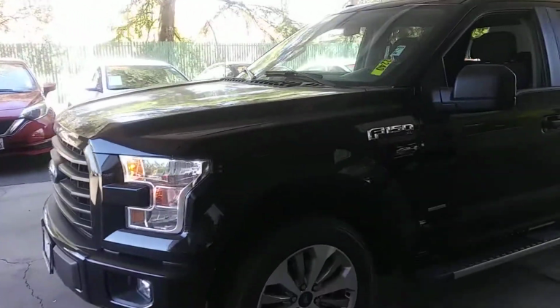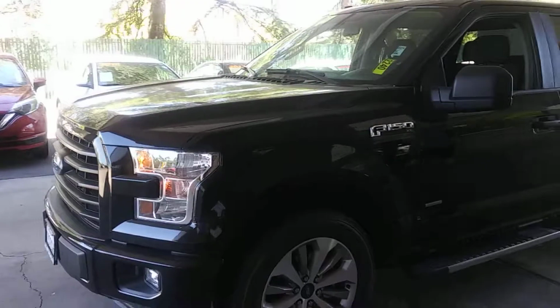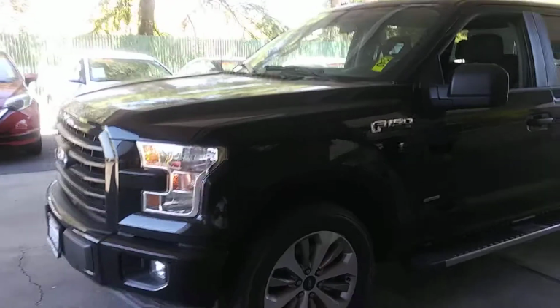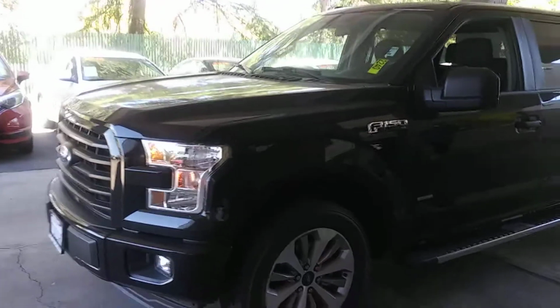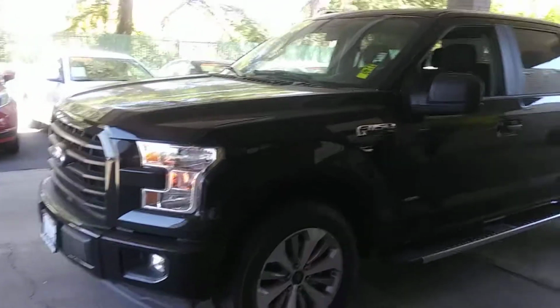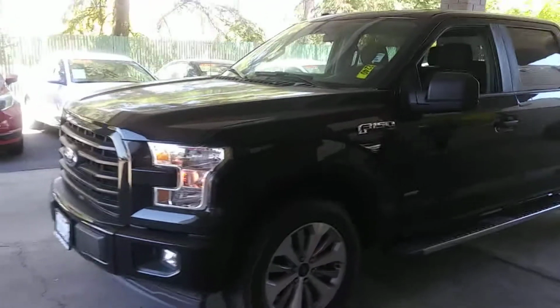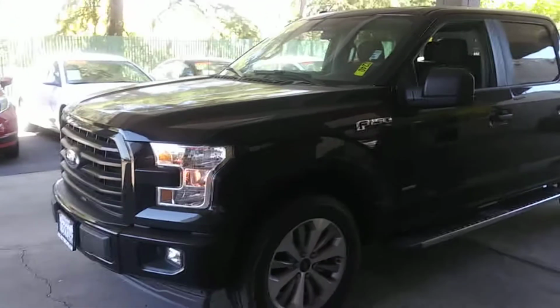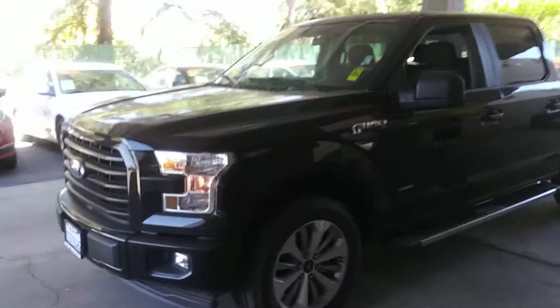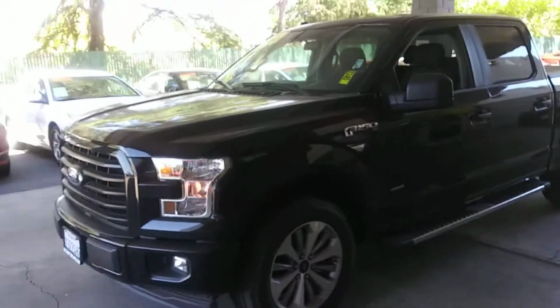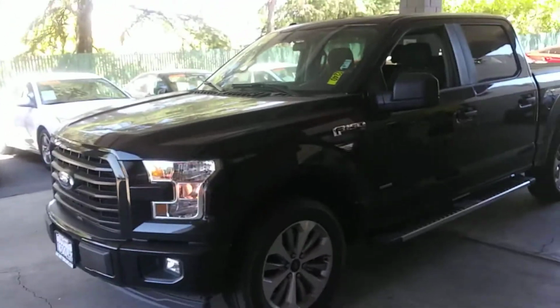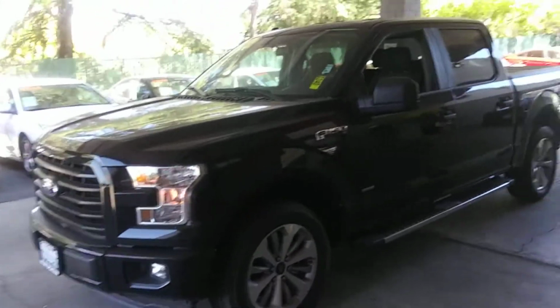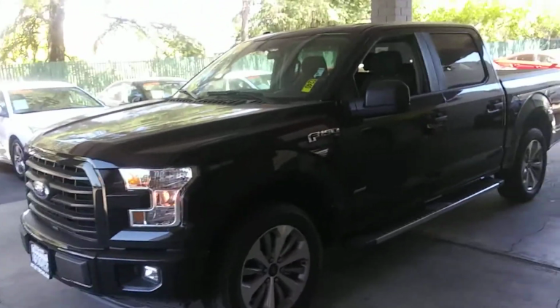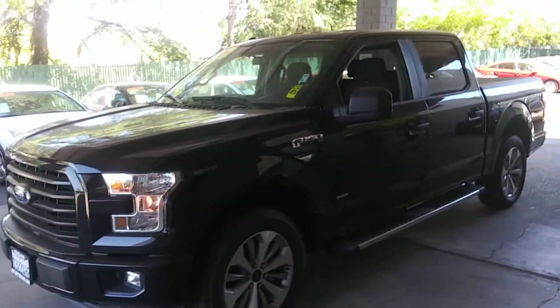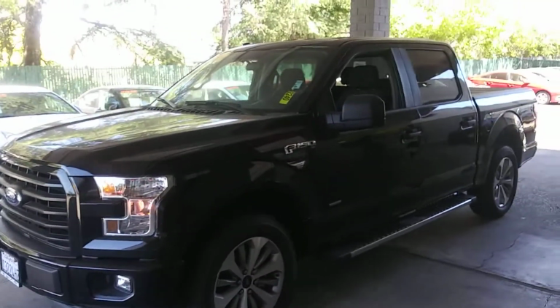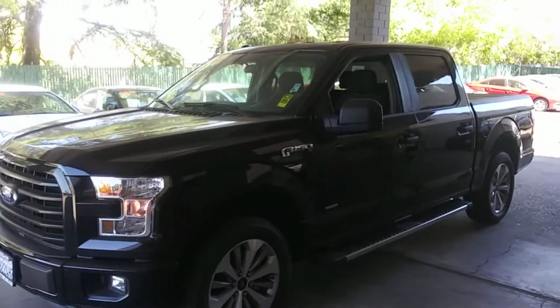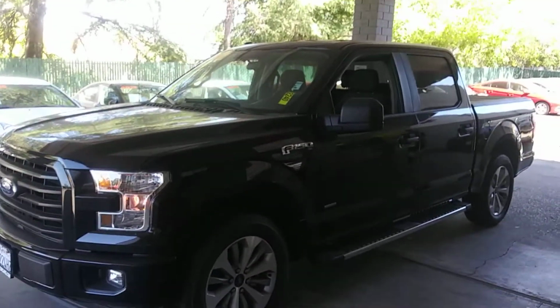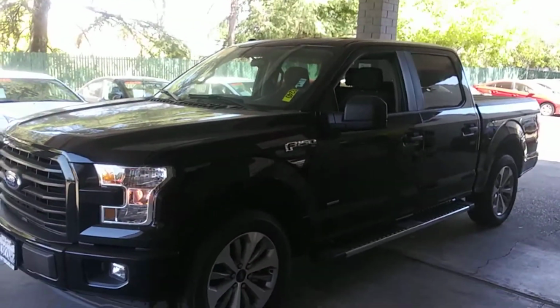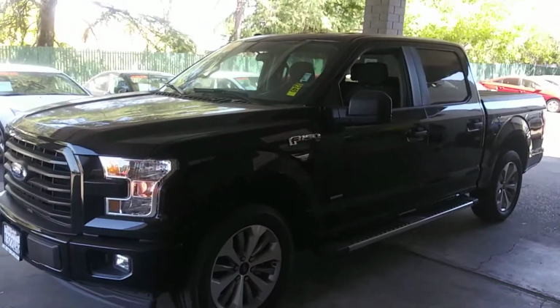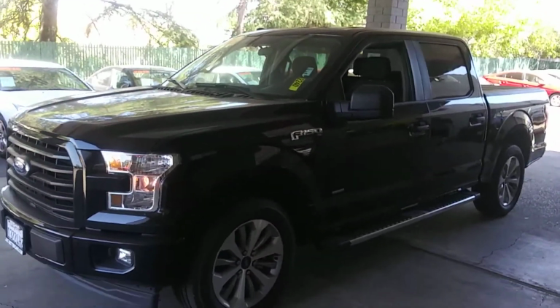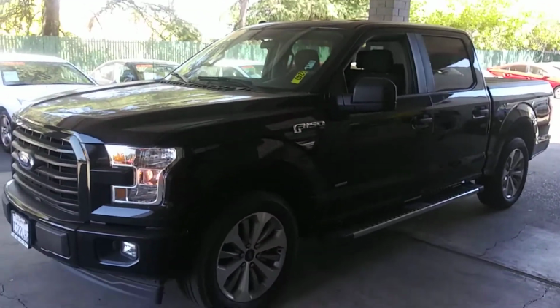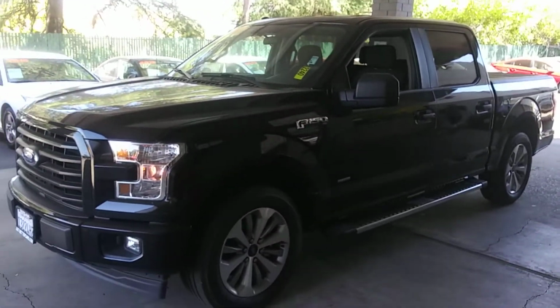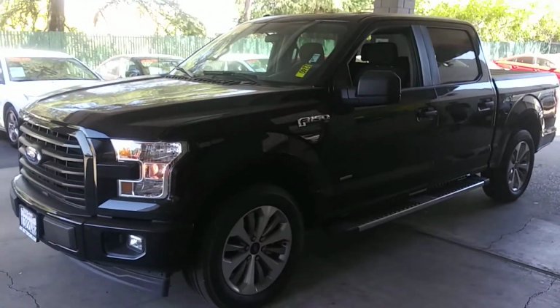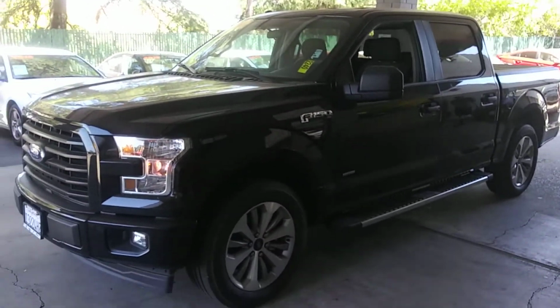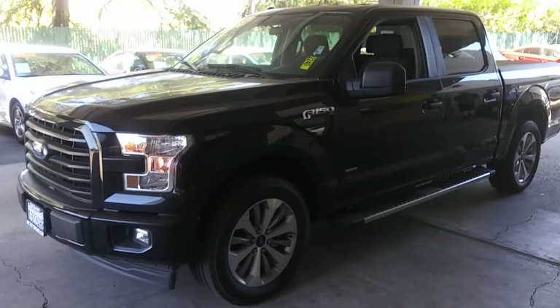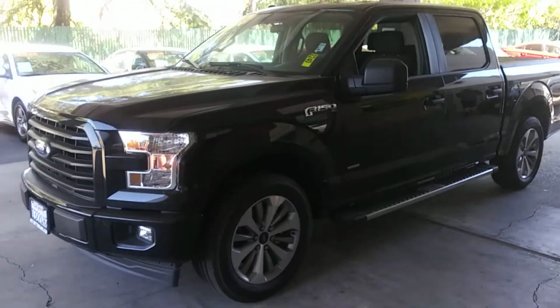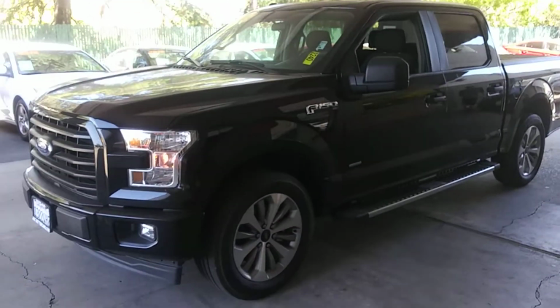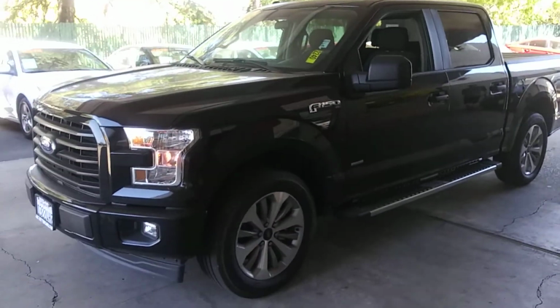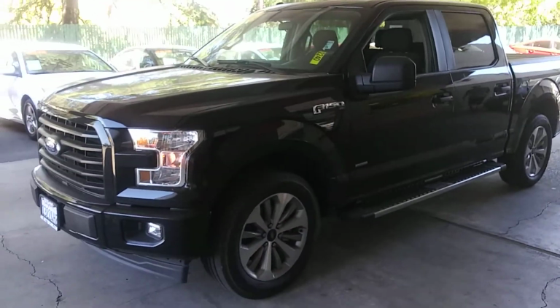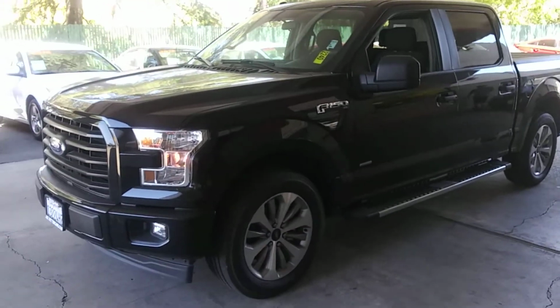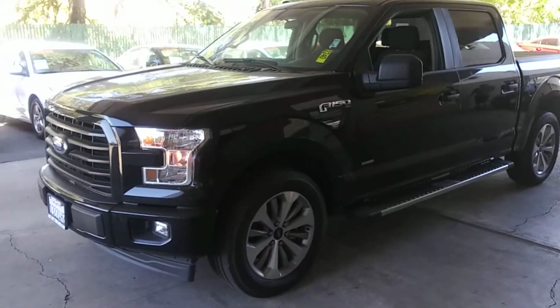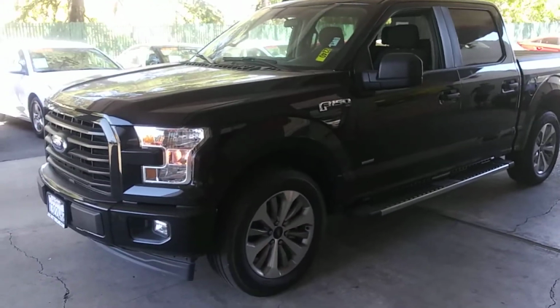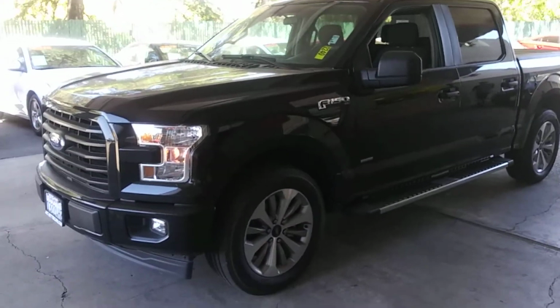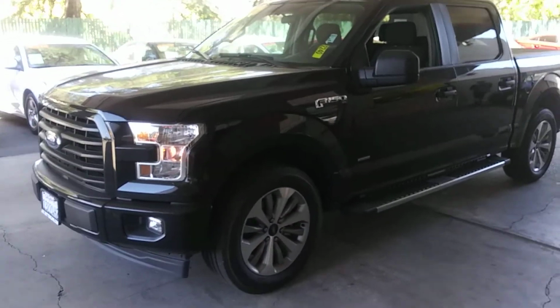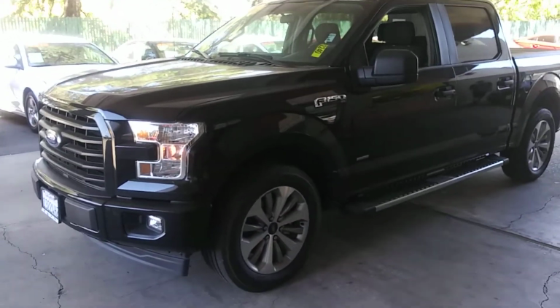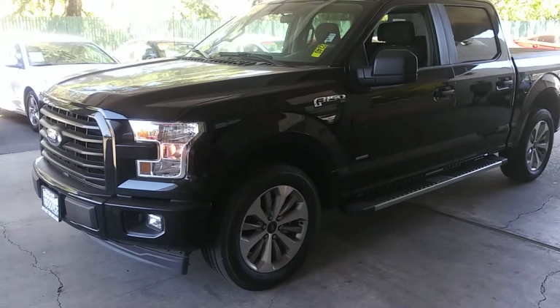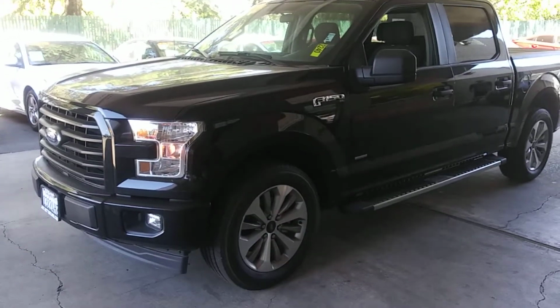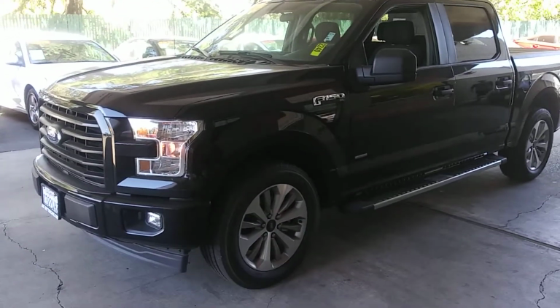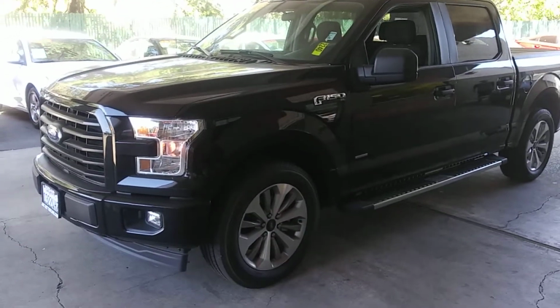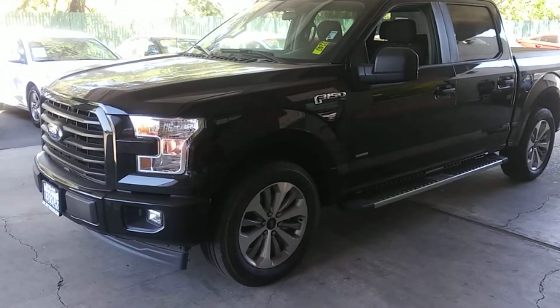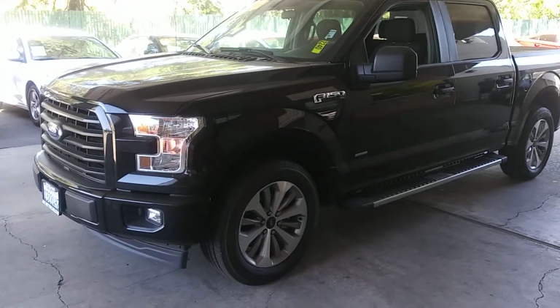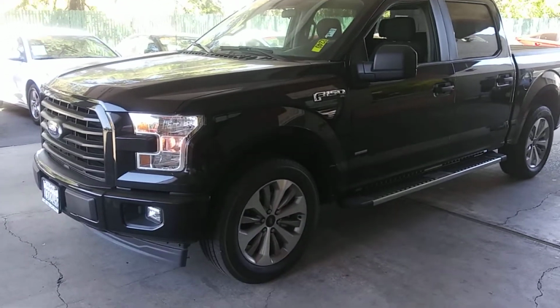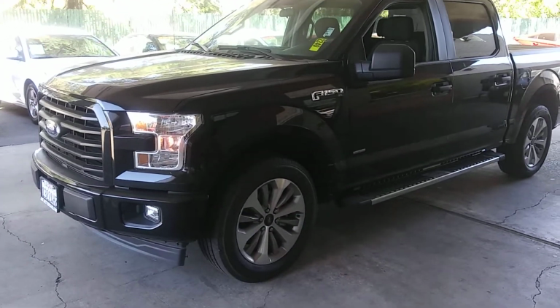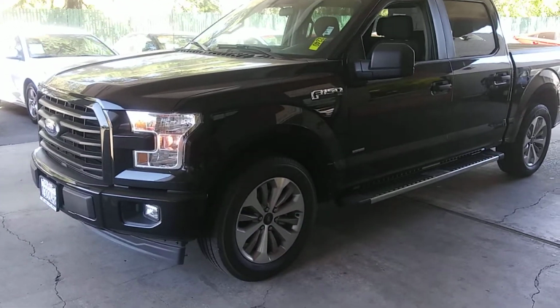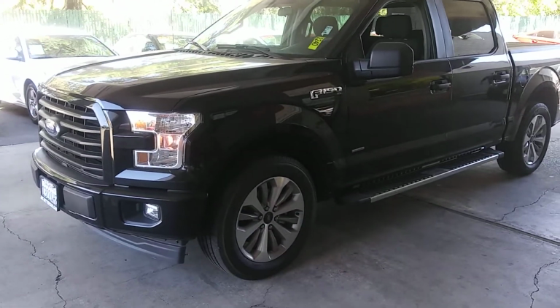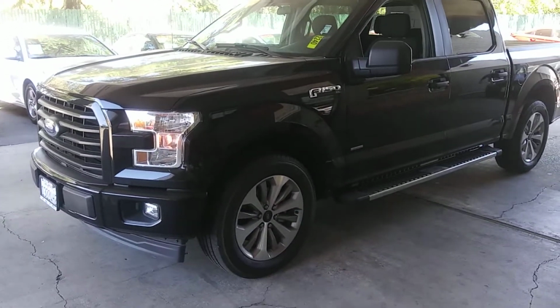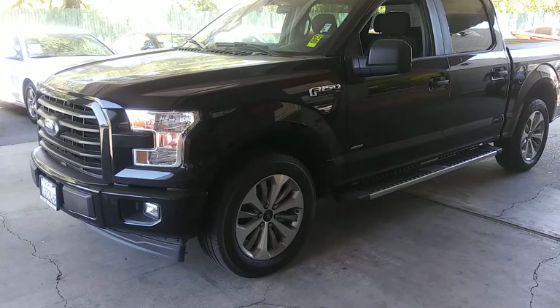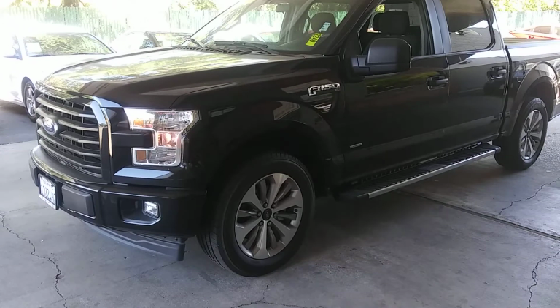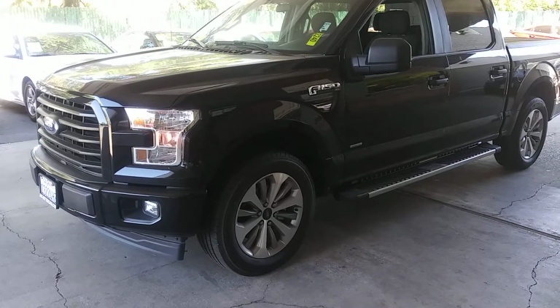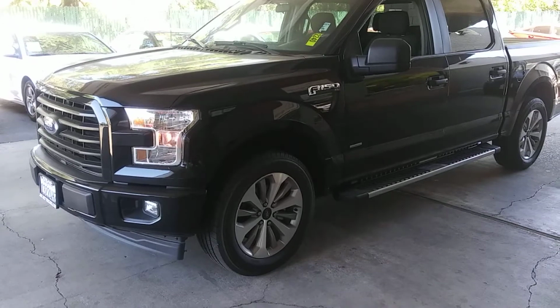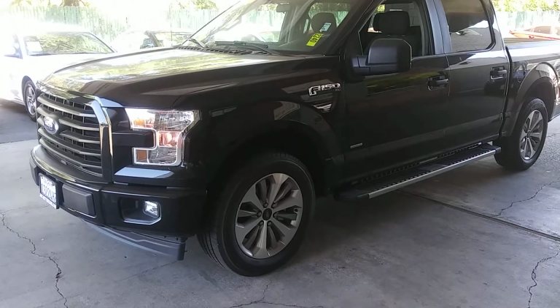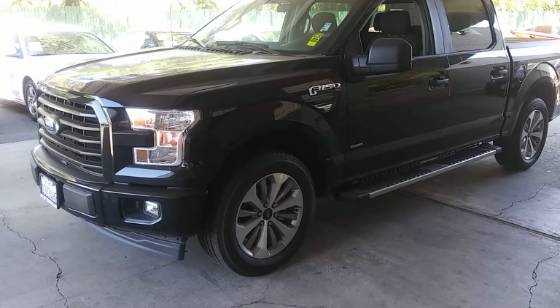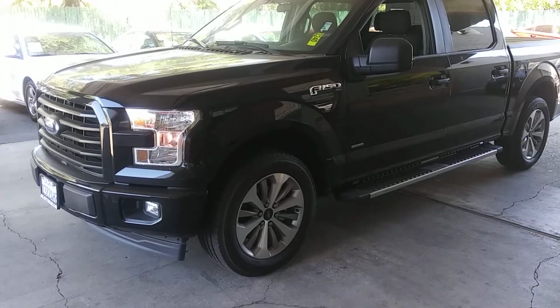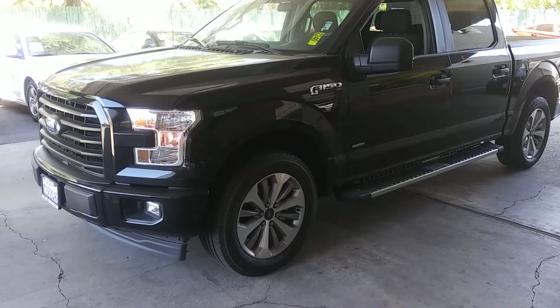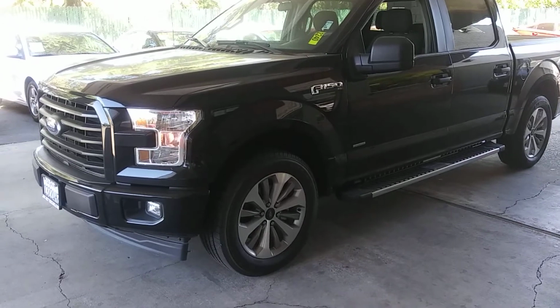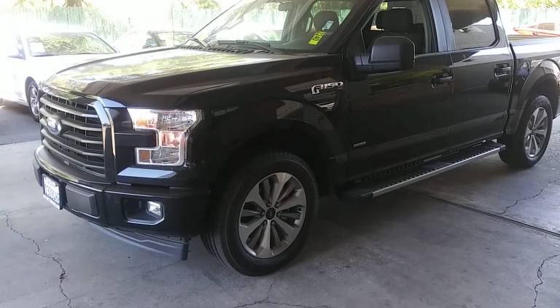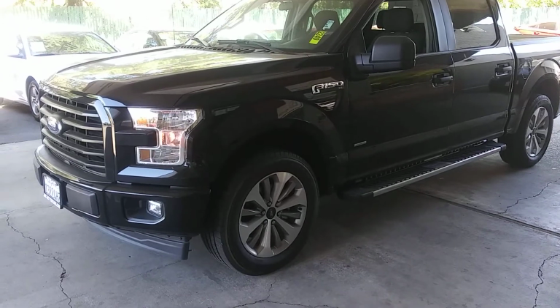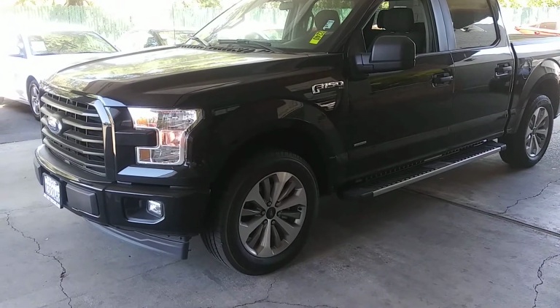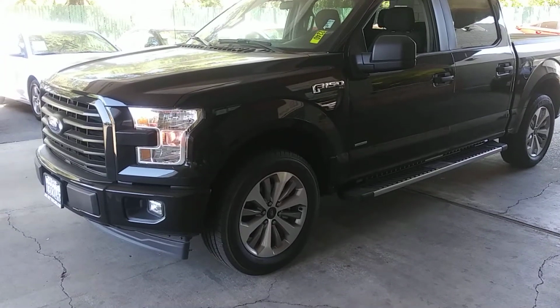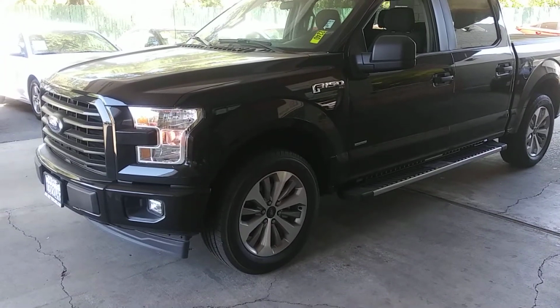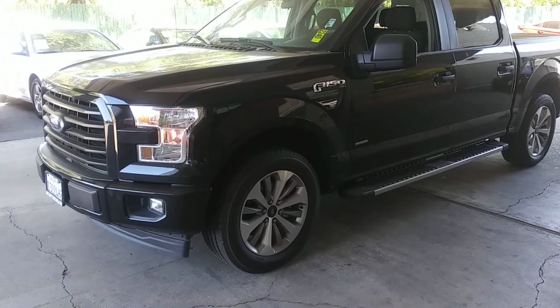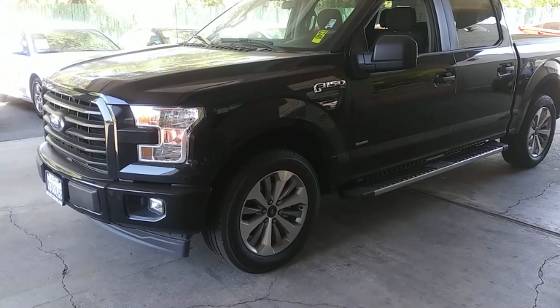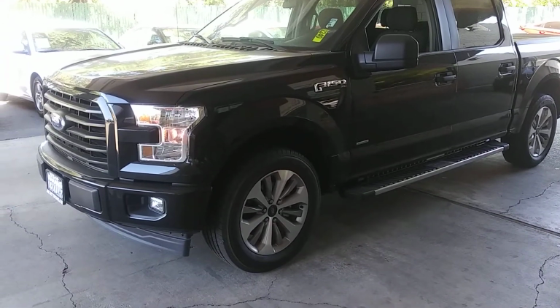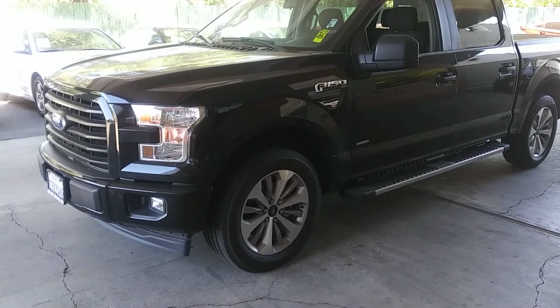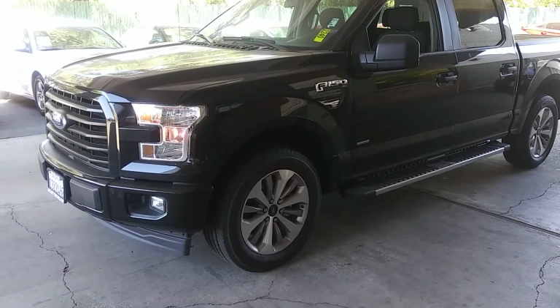Come on out to Just Better Cars here in Roseville, 901 Riverside Boulevard. Come grab this thing before somebody gets it. Thank you so much. Bye.